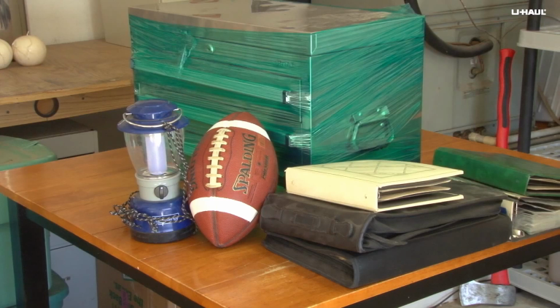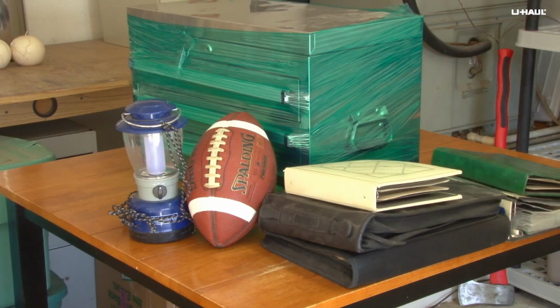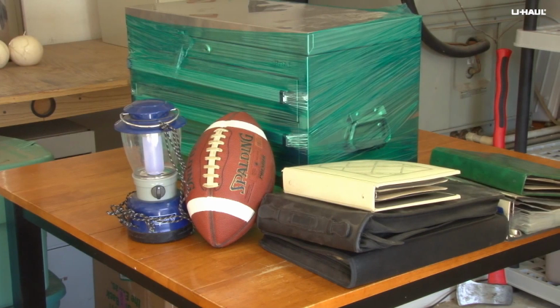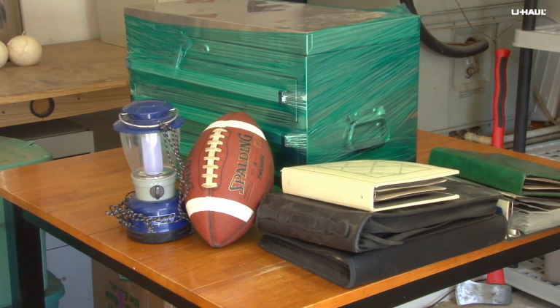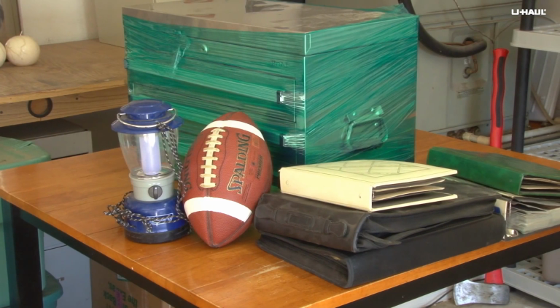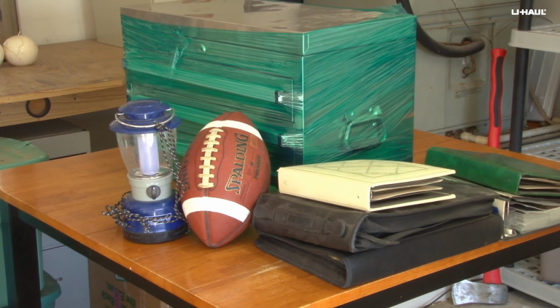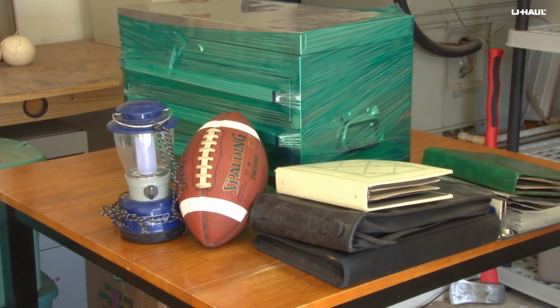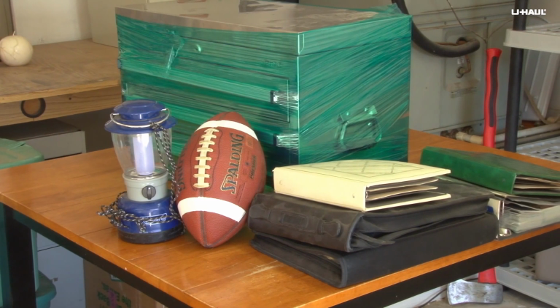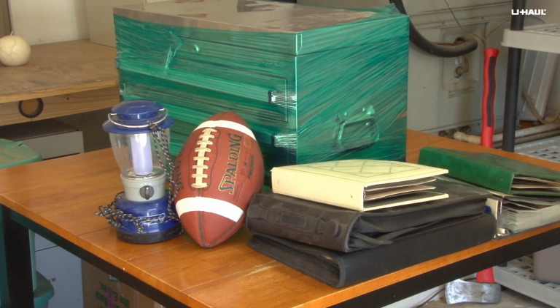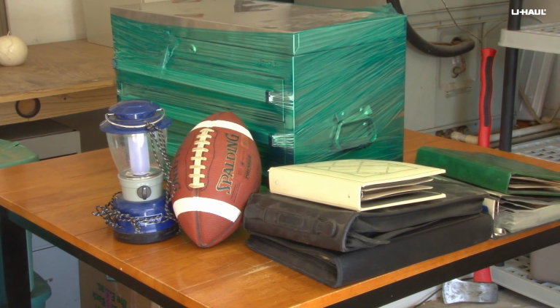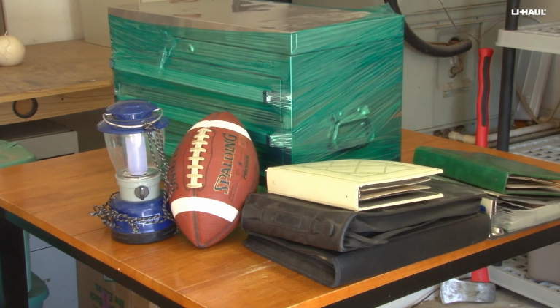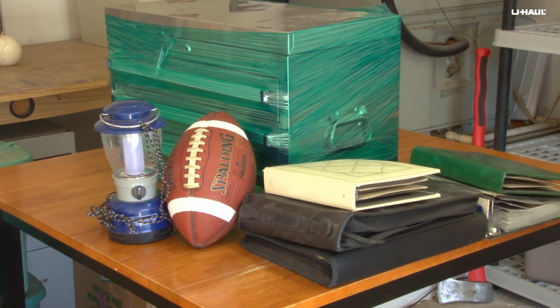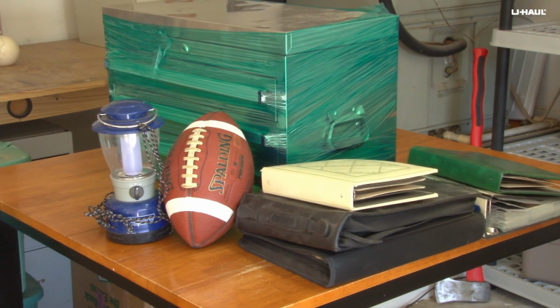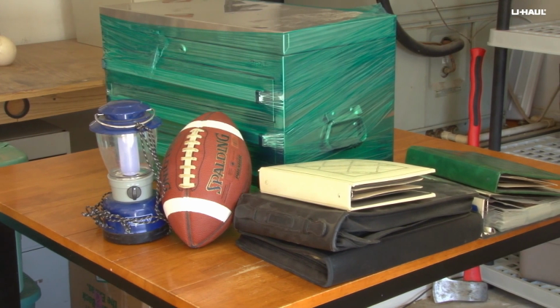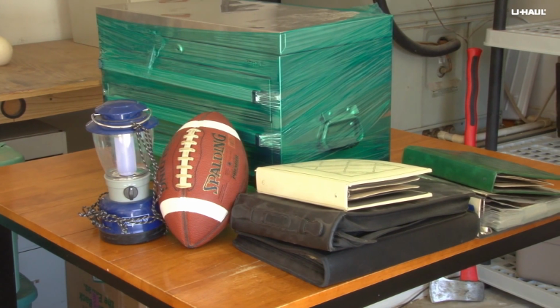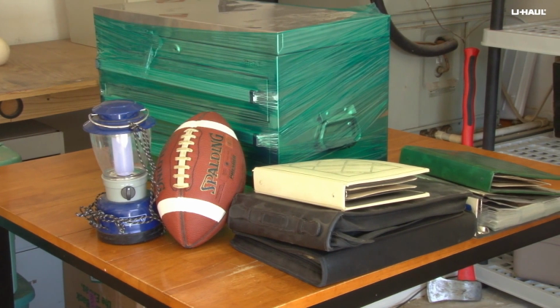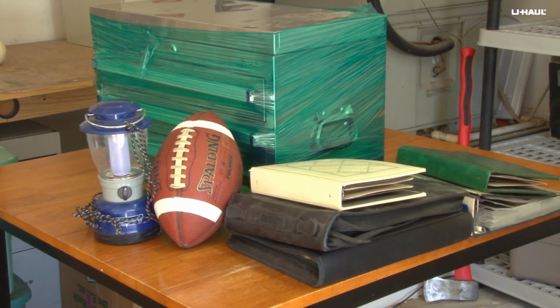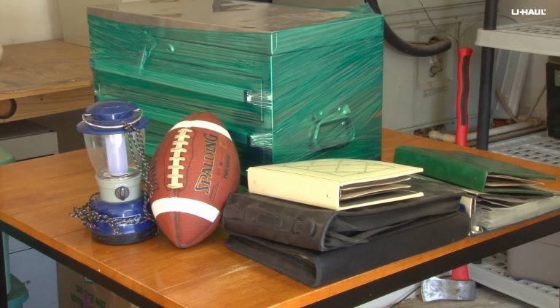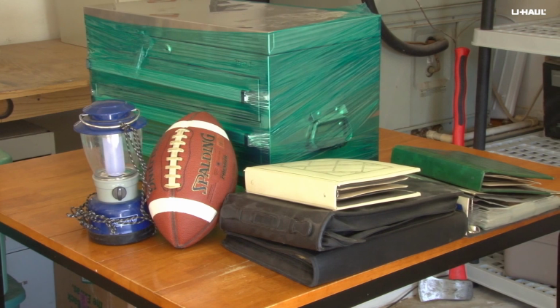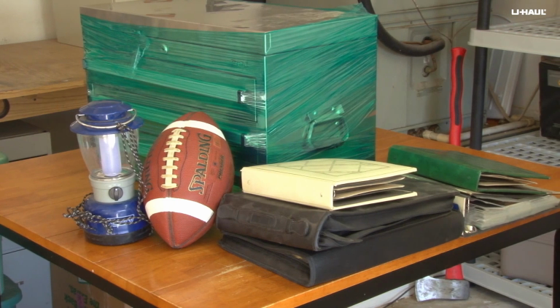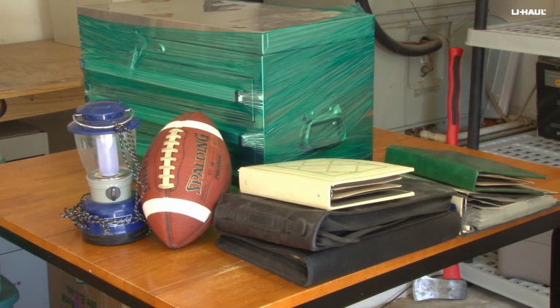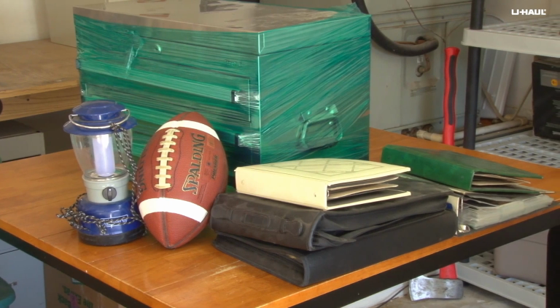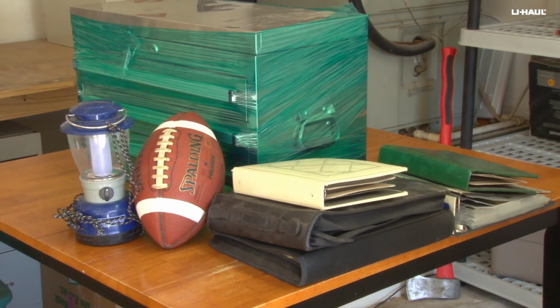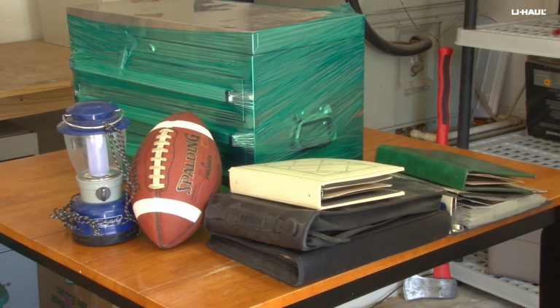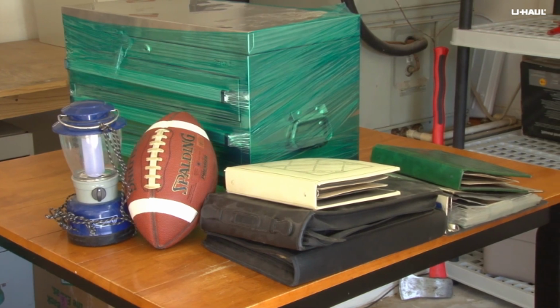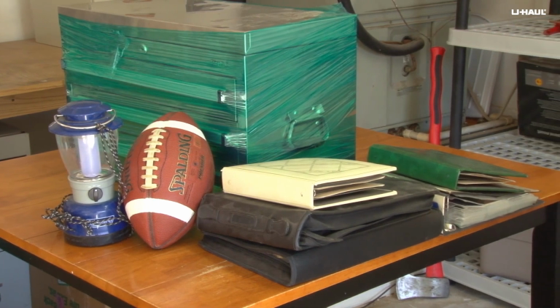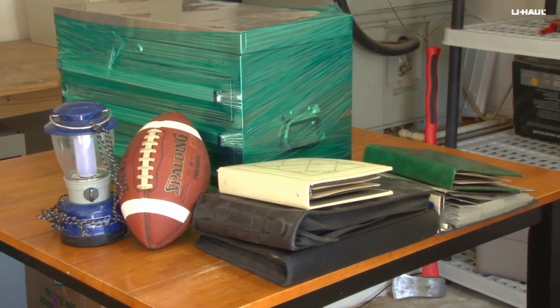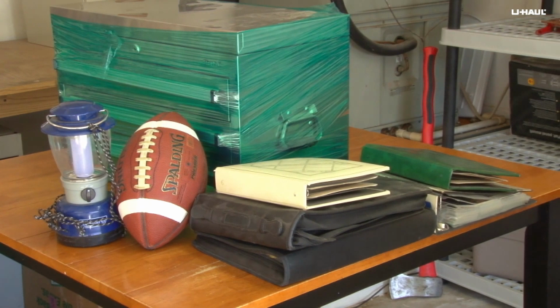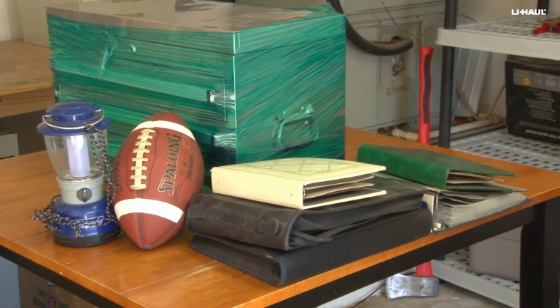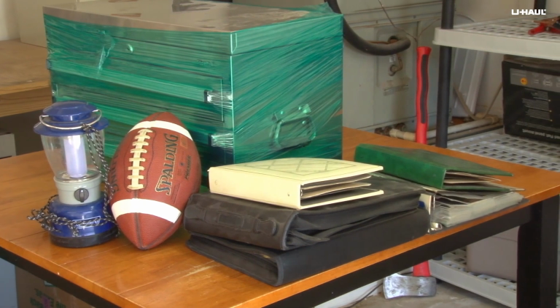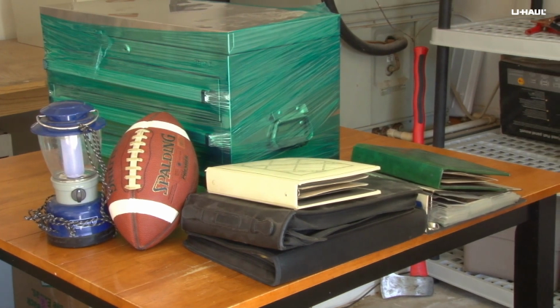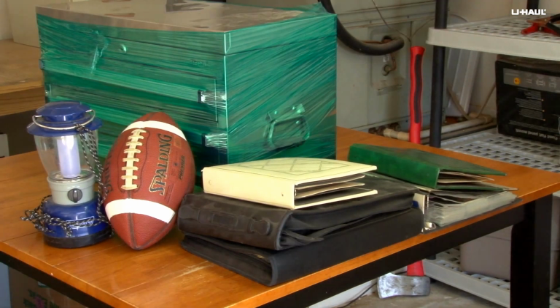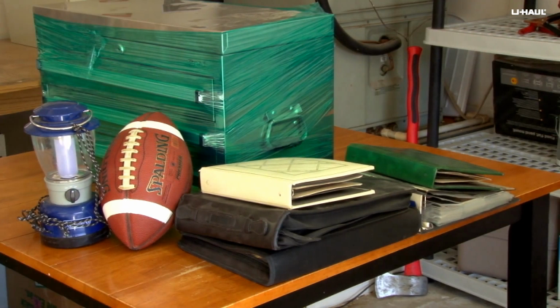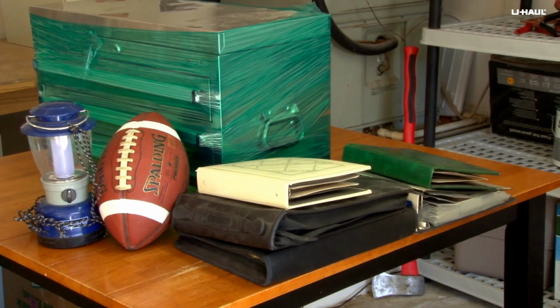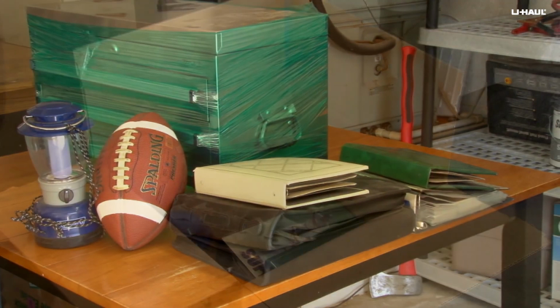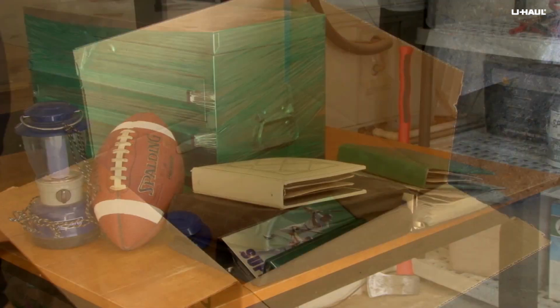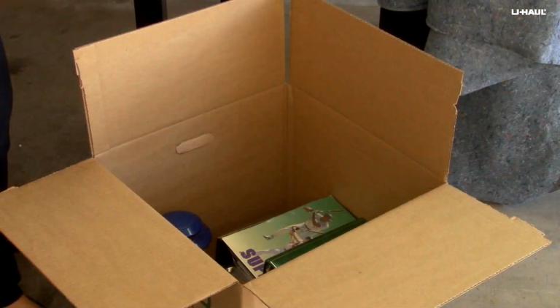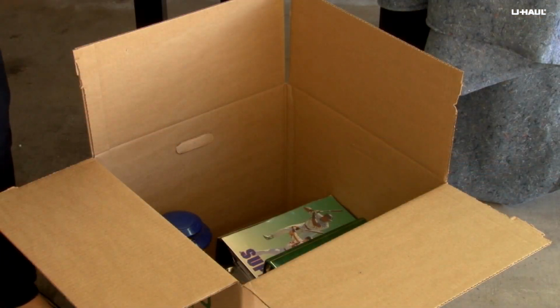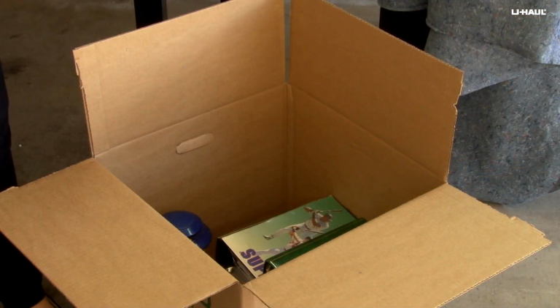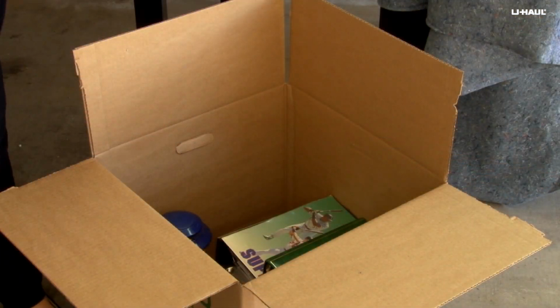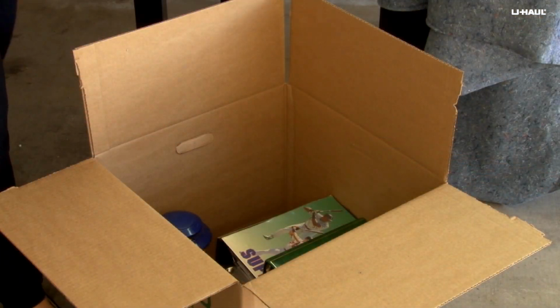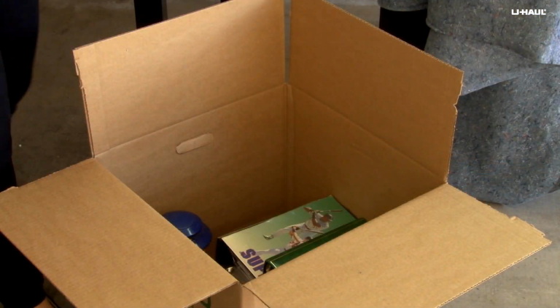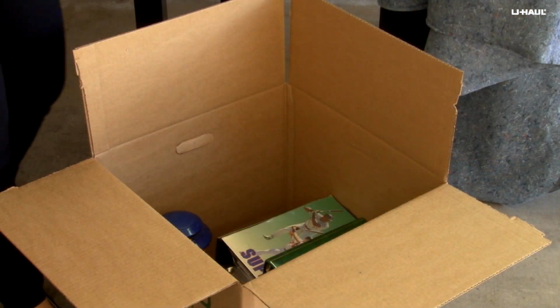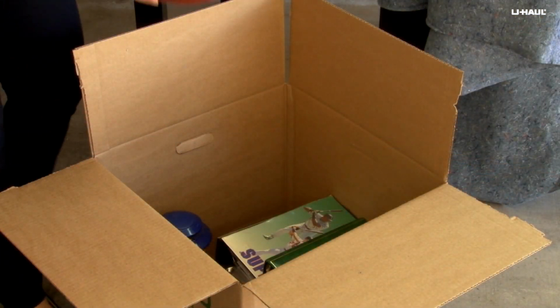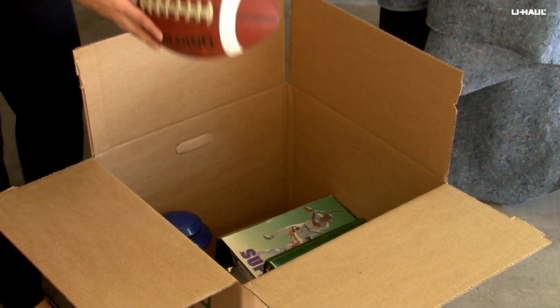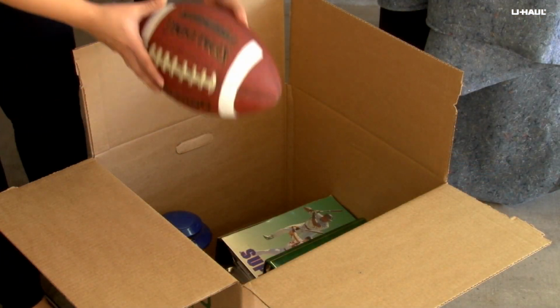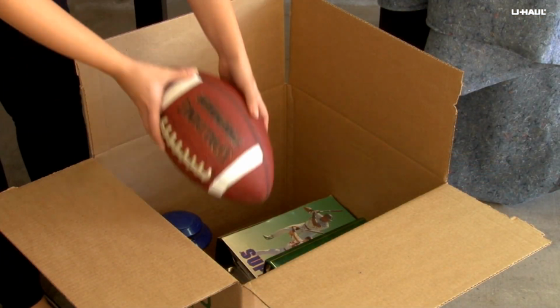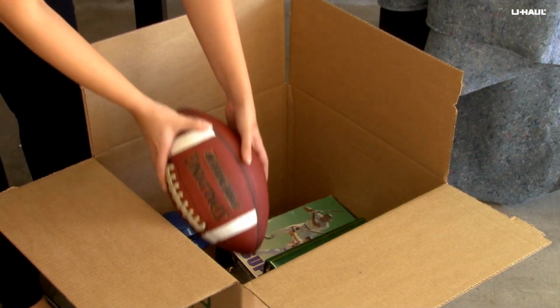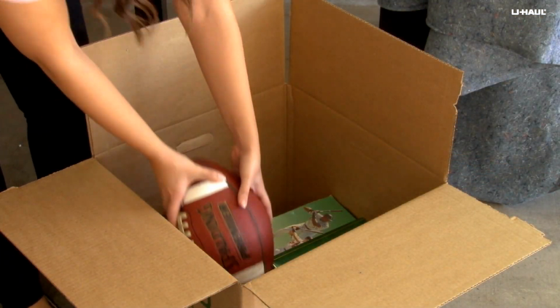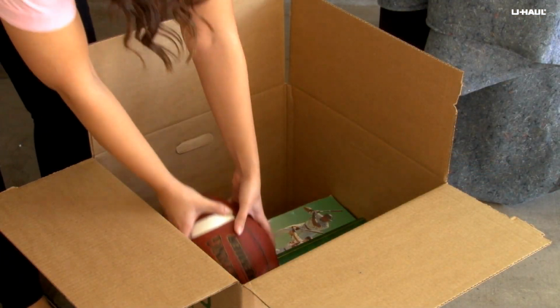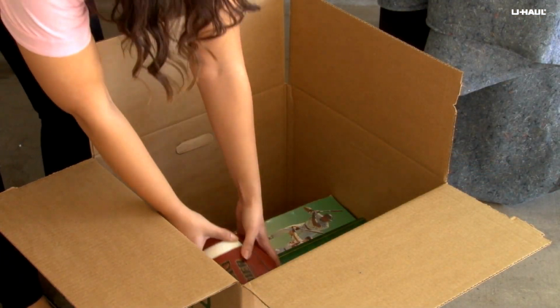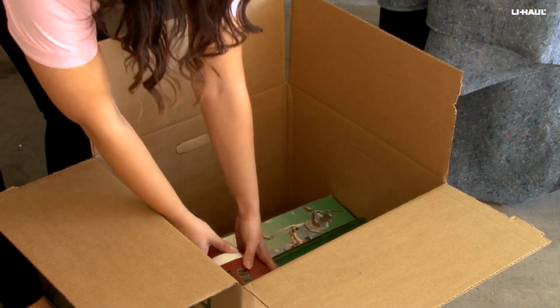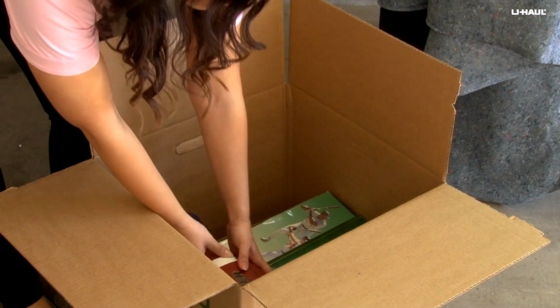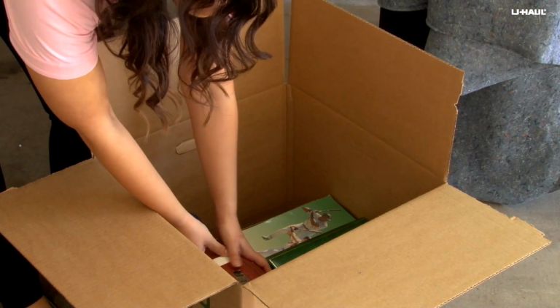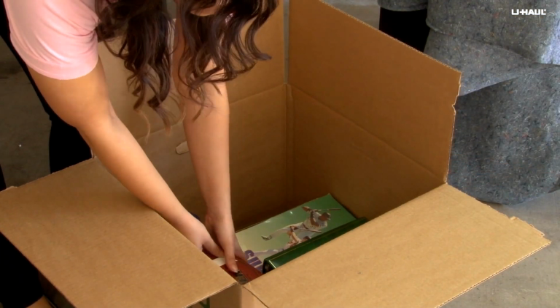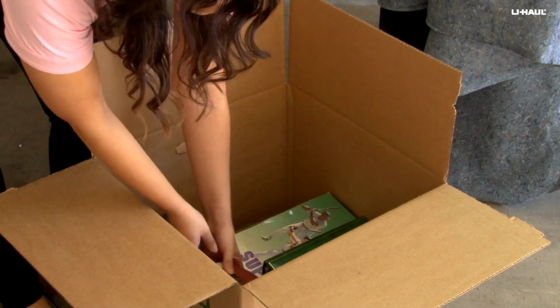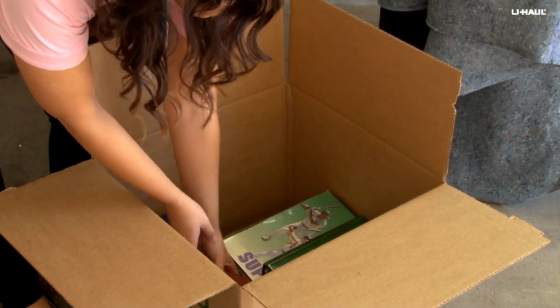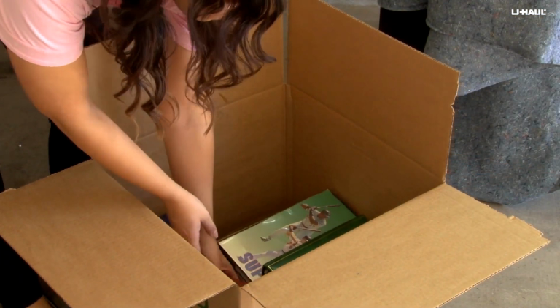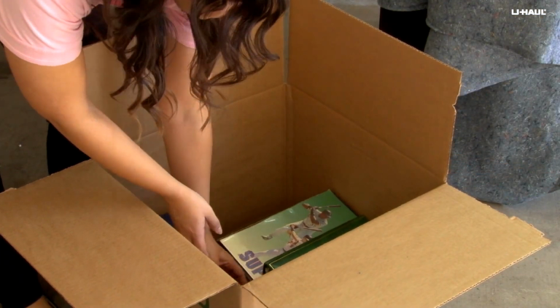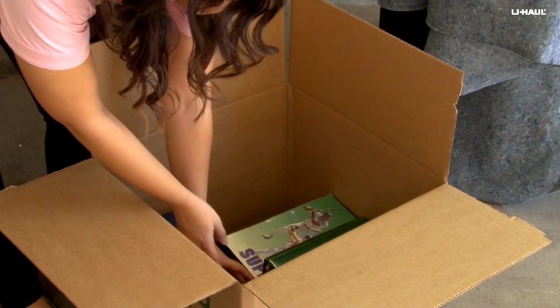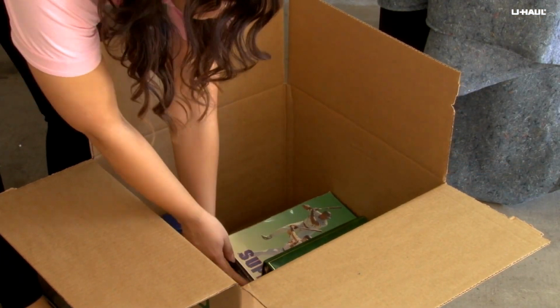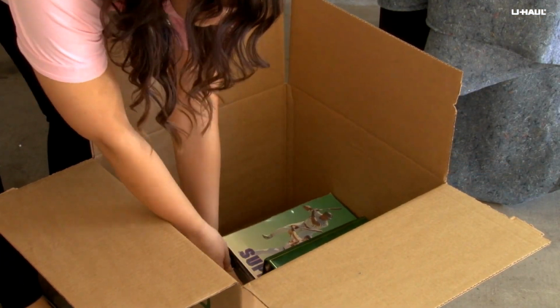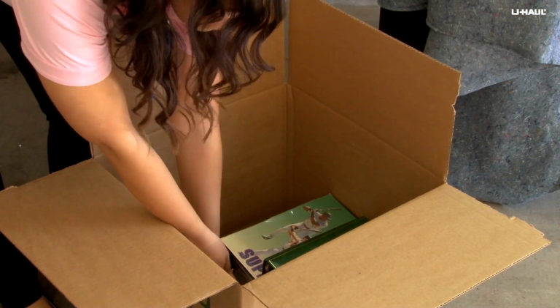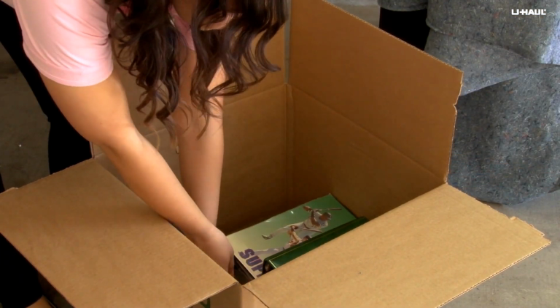Depending on what you store in your garage, you will need different moving supplies. Here's how to pack some of the most commonly stored items.